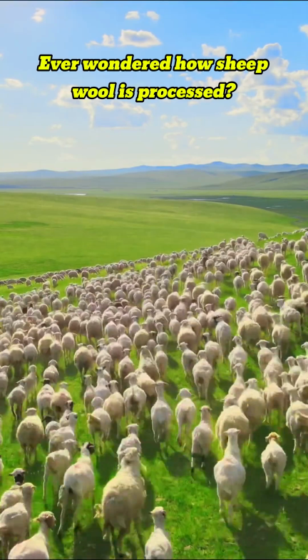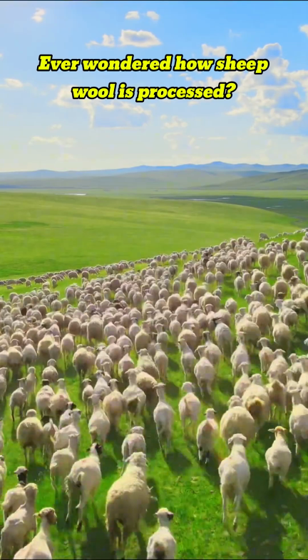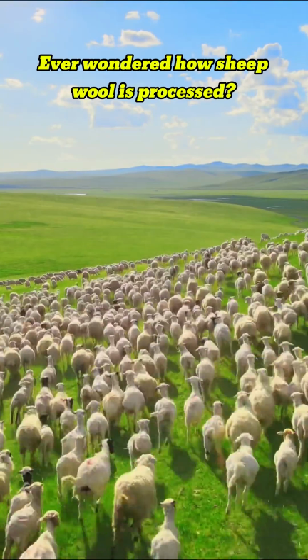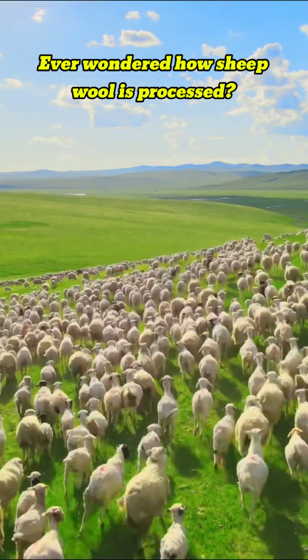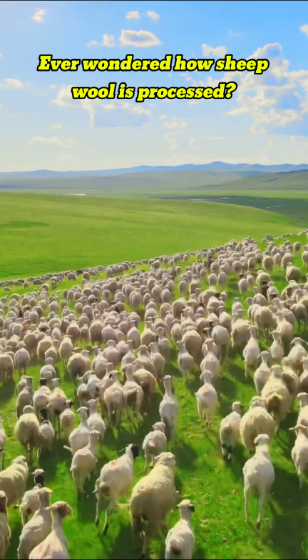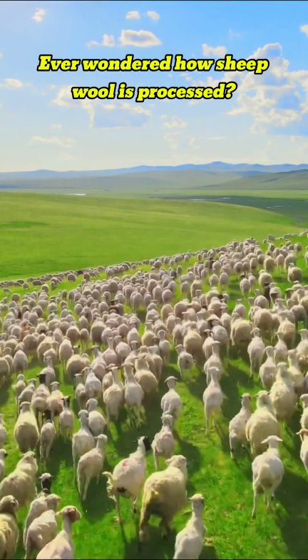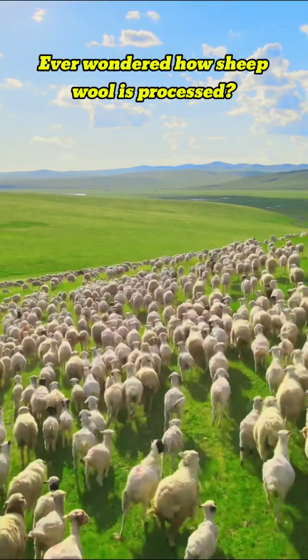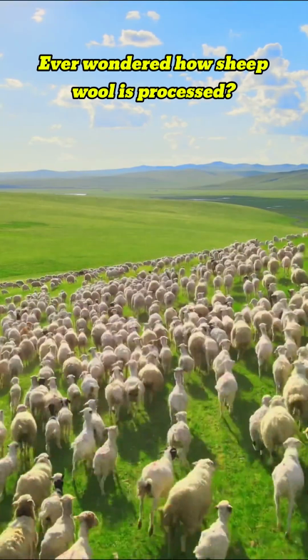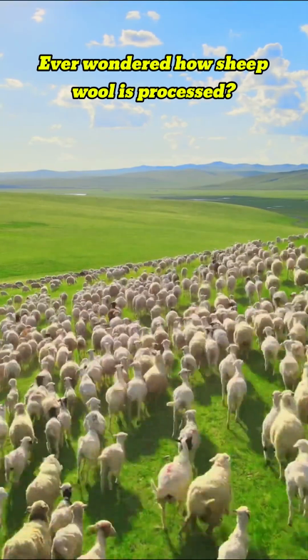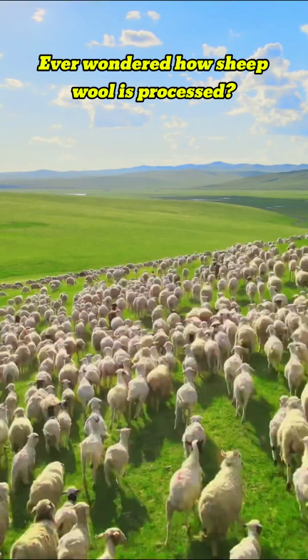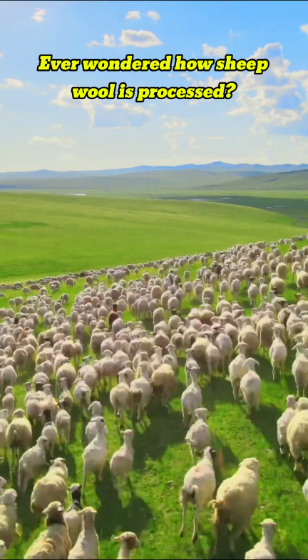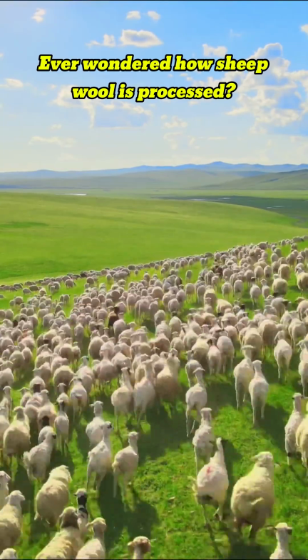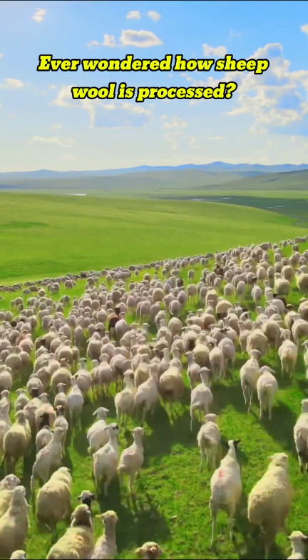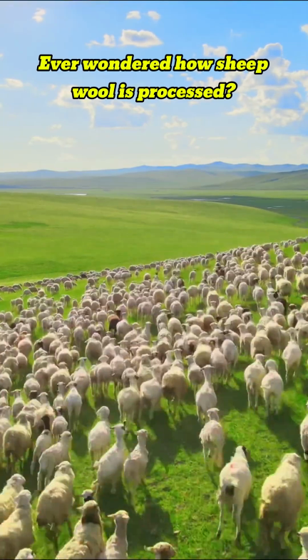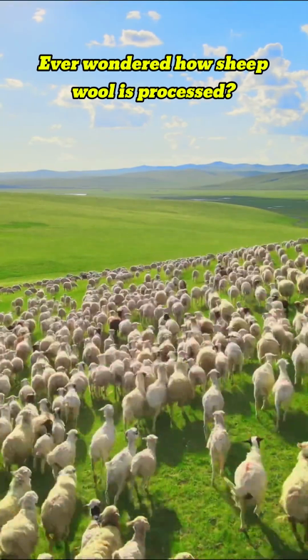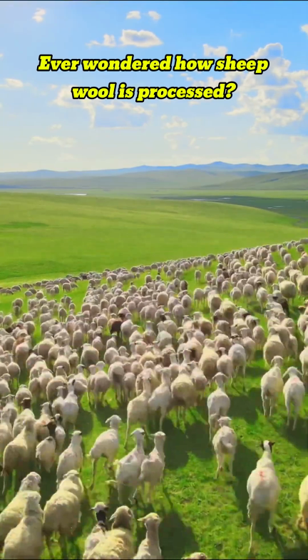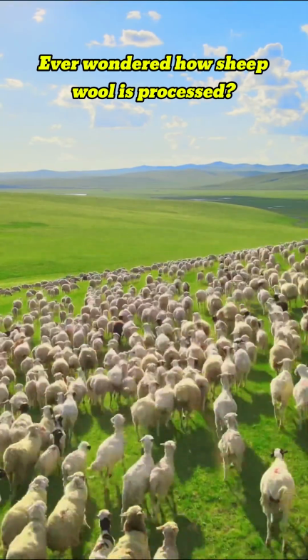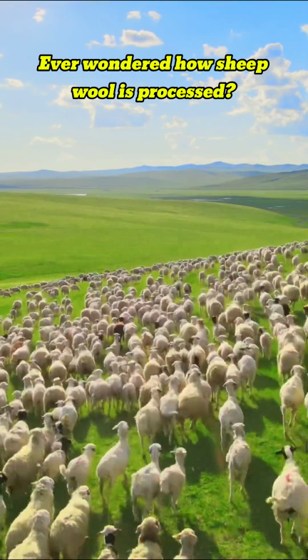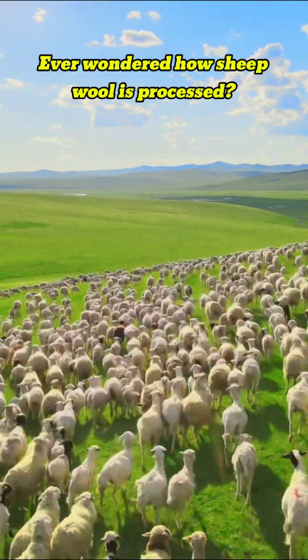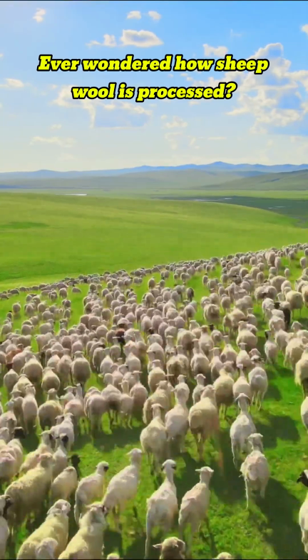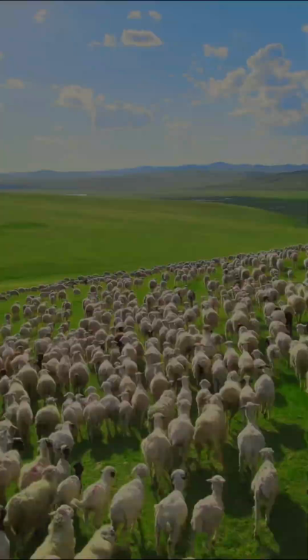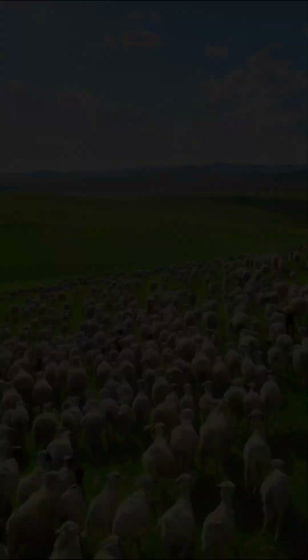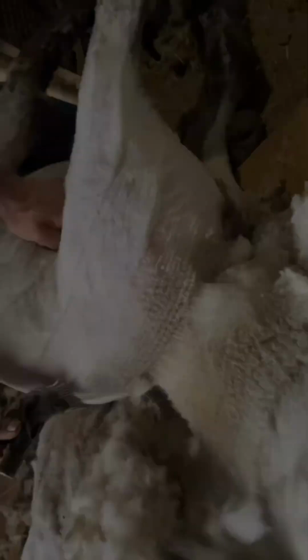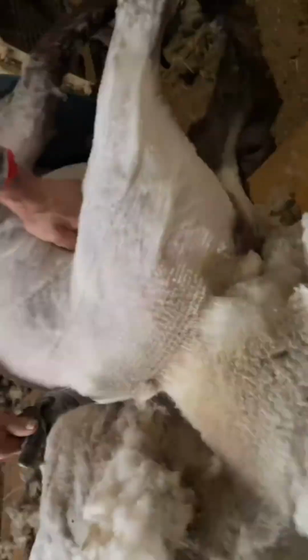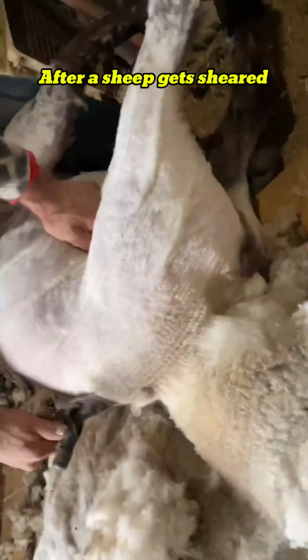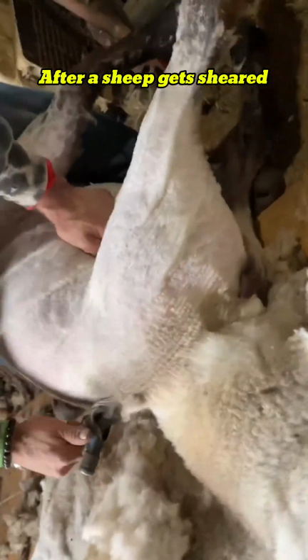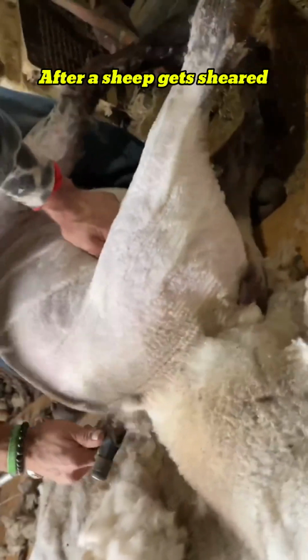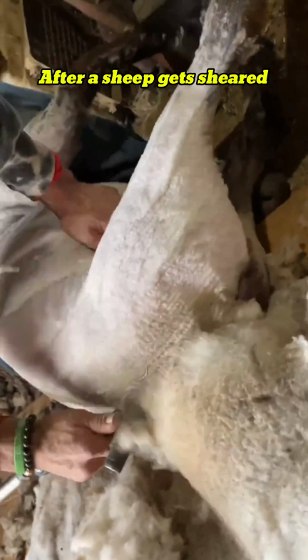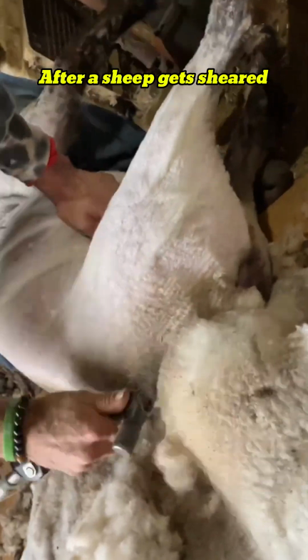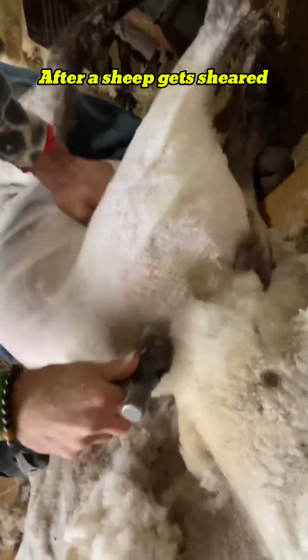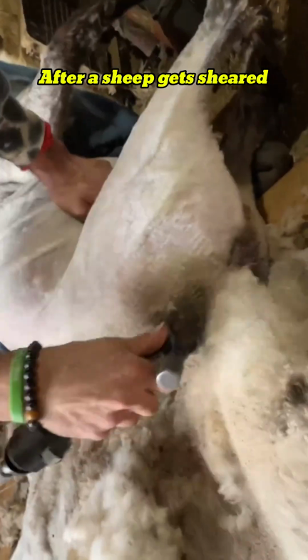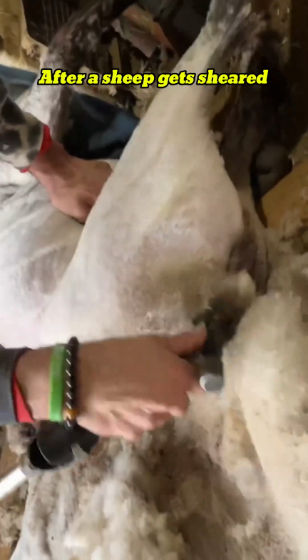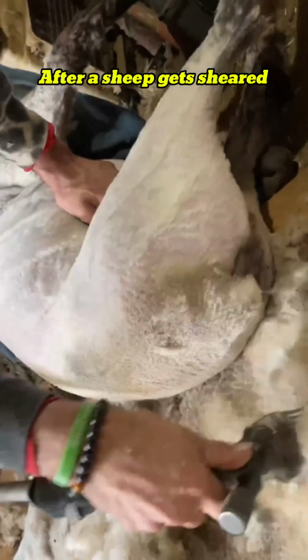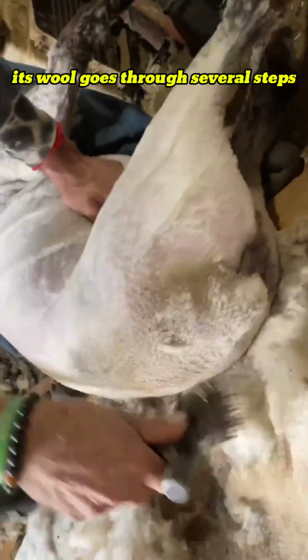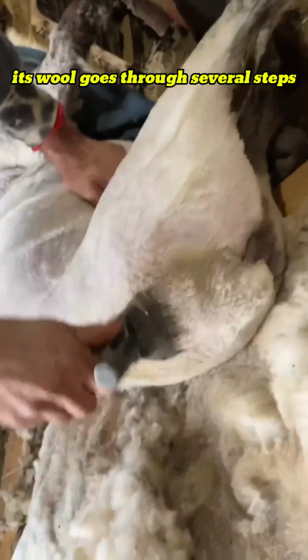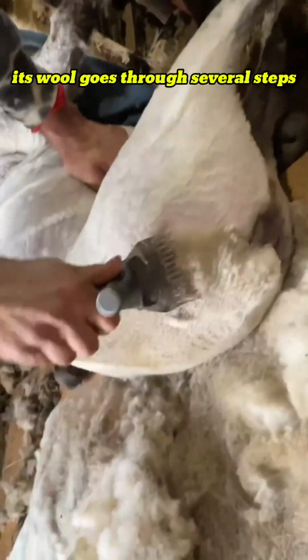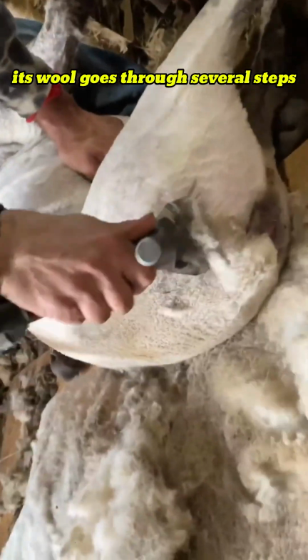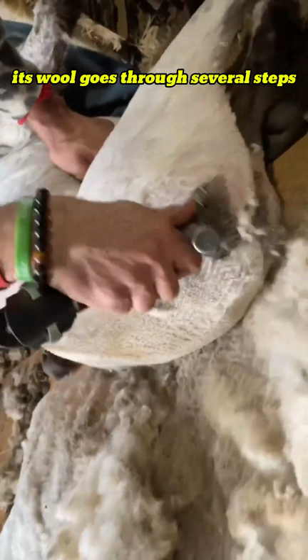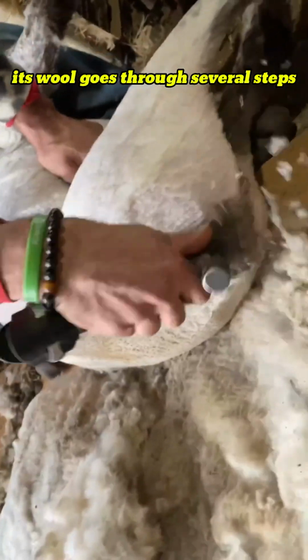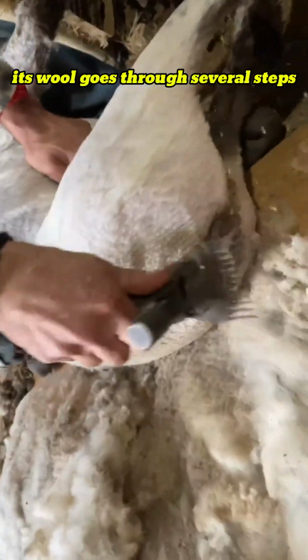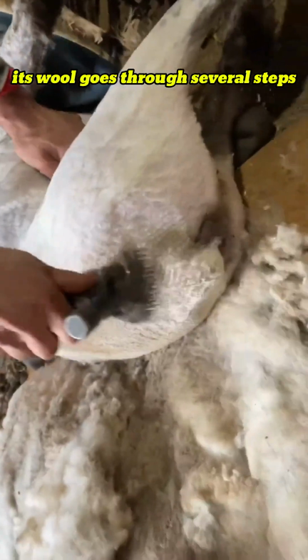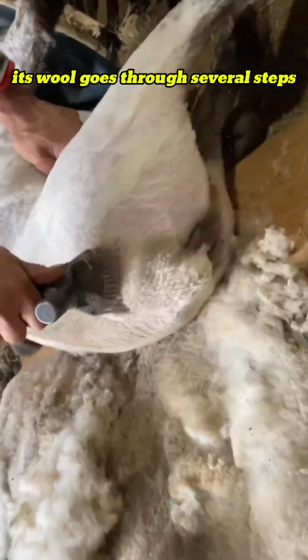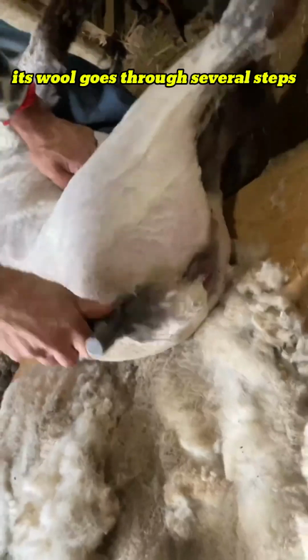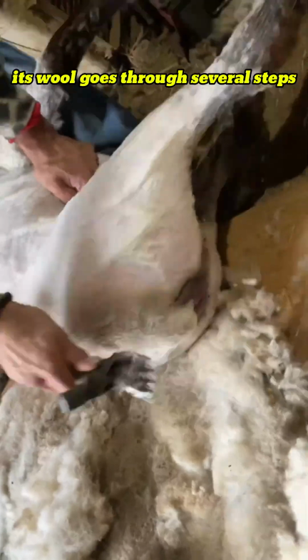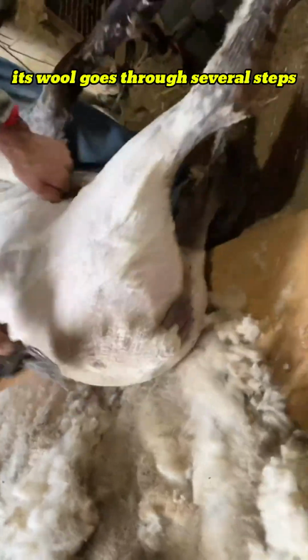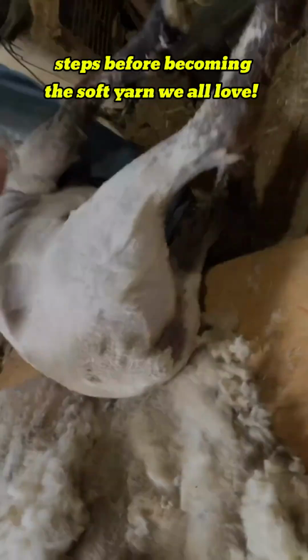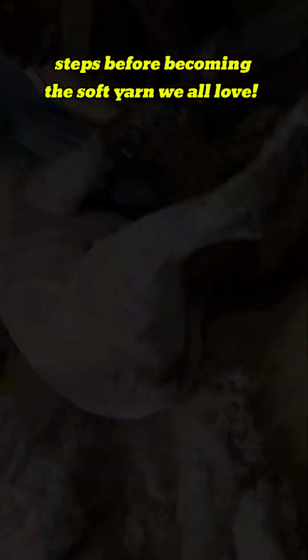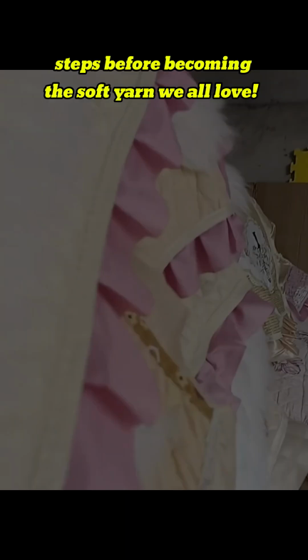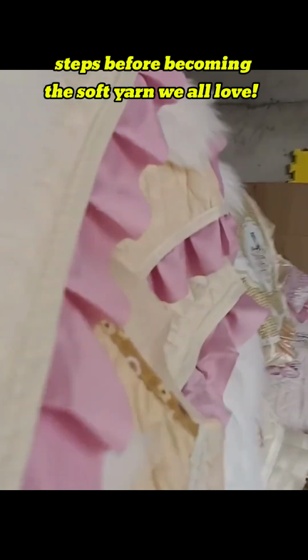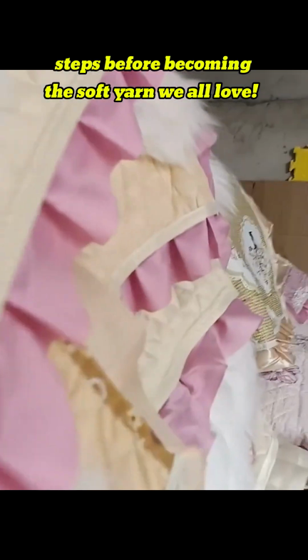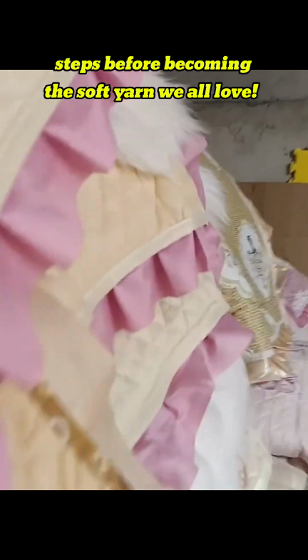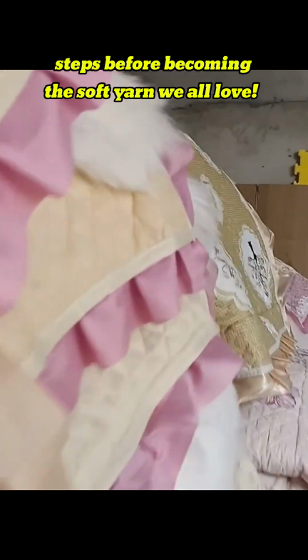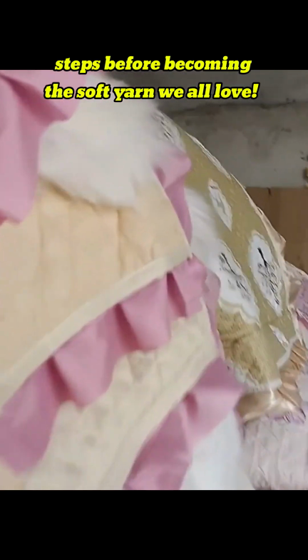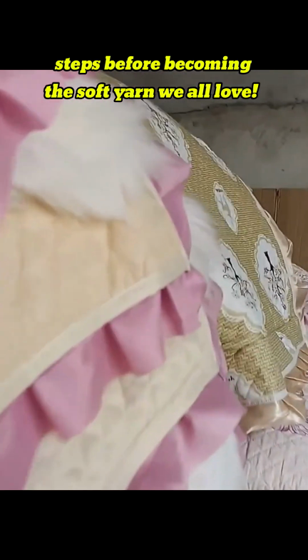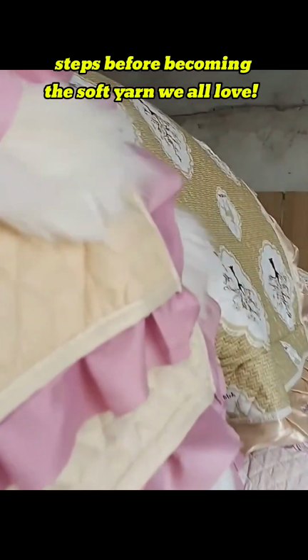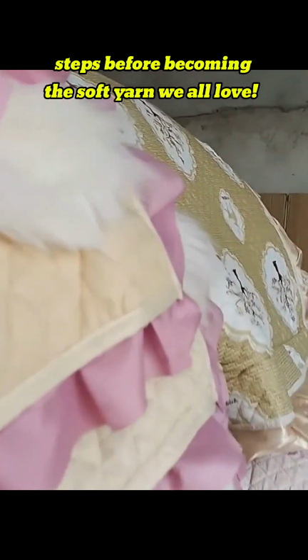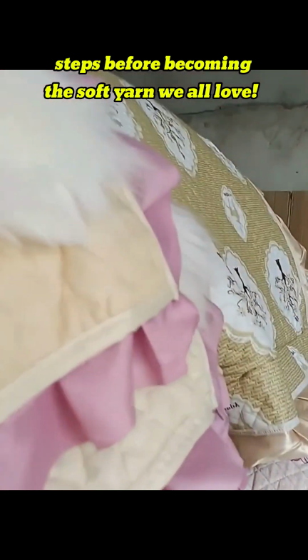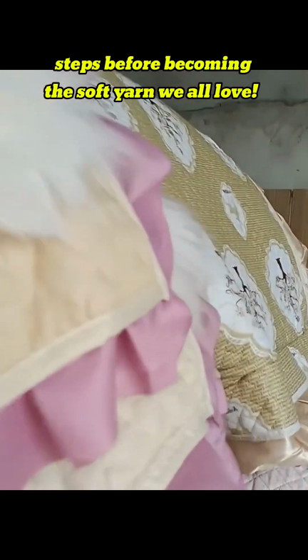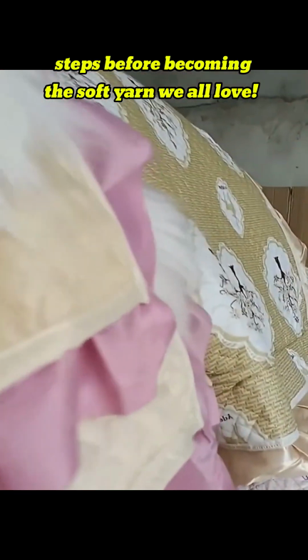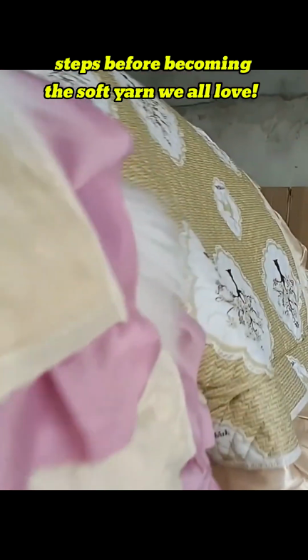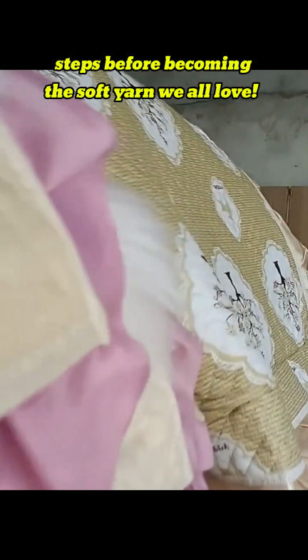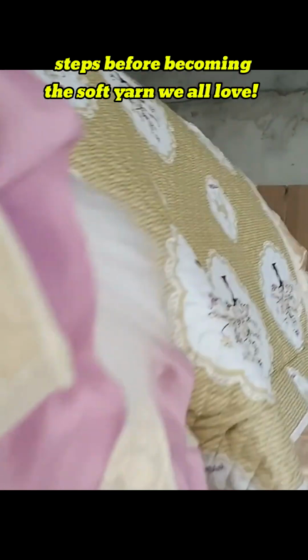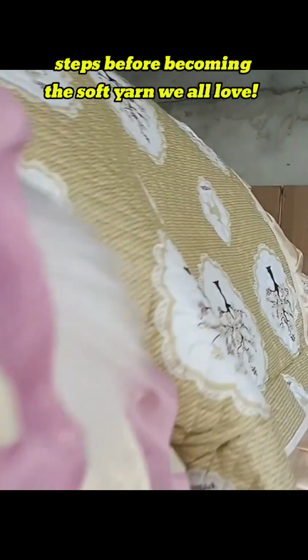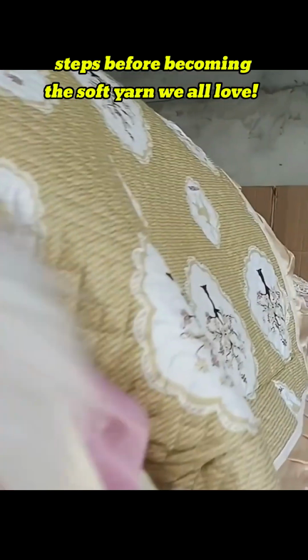Ever wondered how sheep wool is processed? After a sheep gets sheared, its wool goes through several steps before becoming the soft yarn we all love.